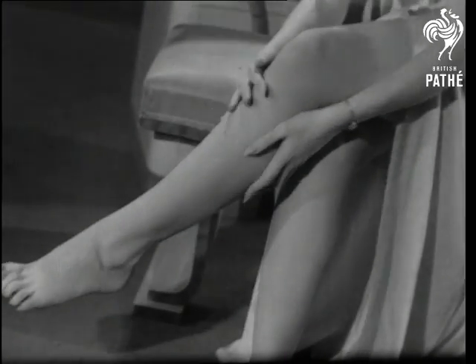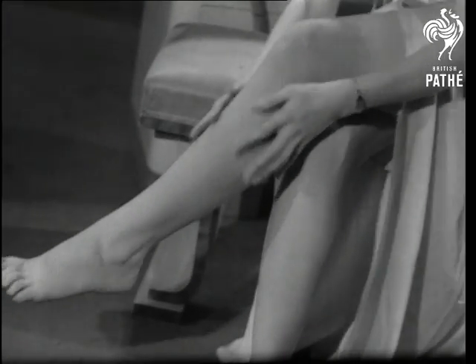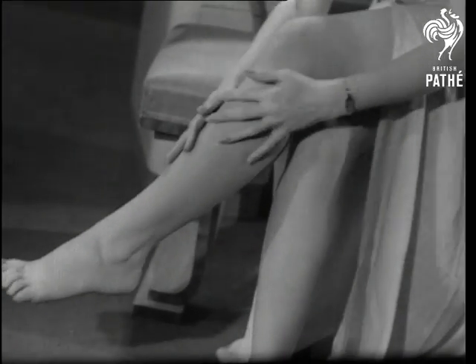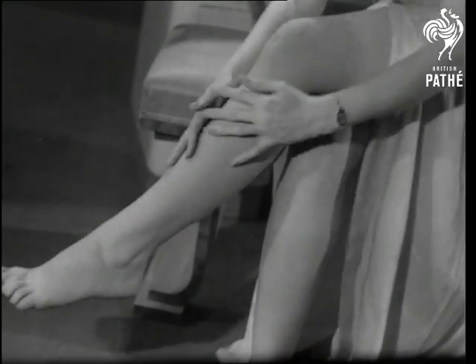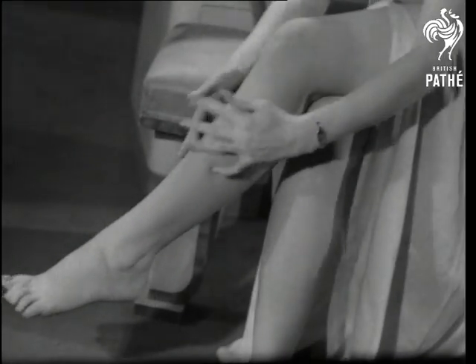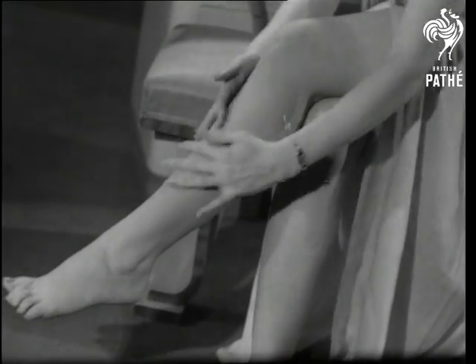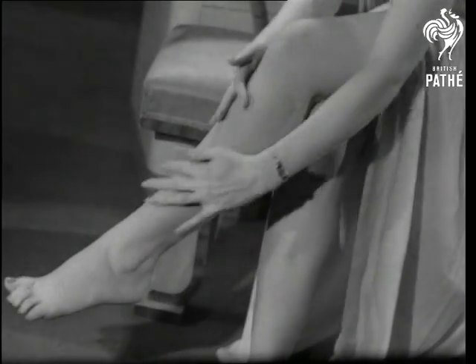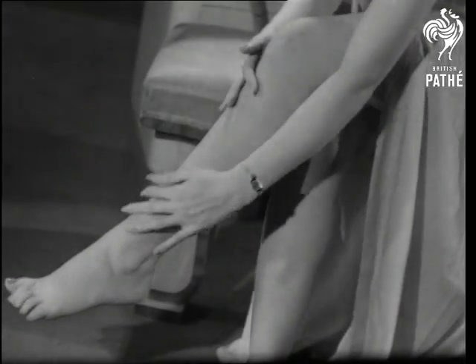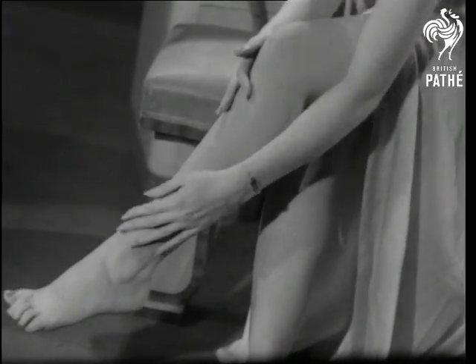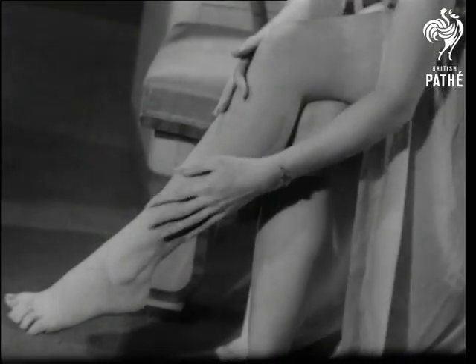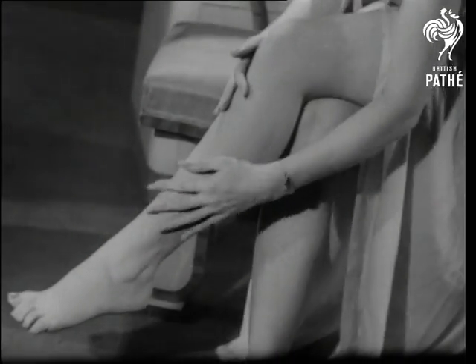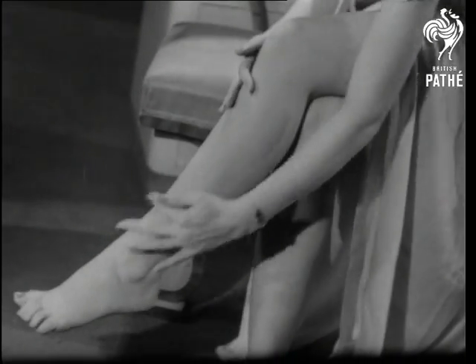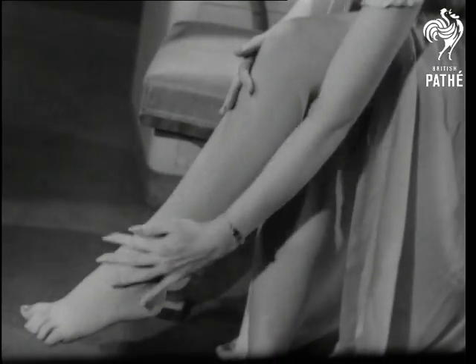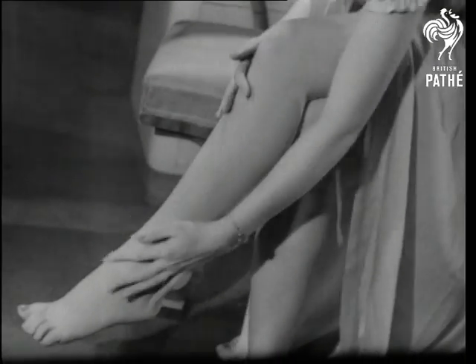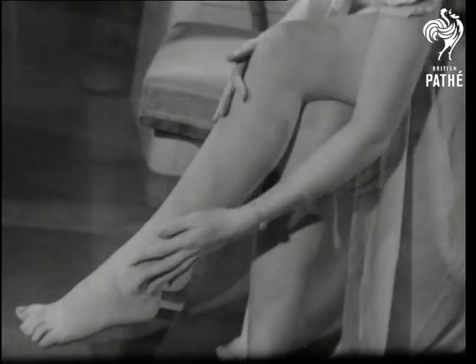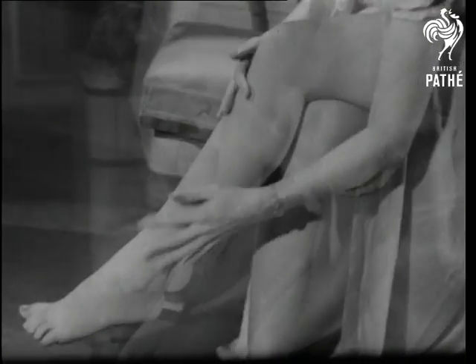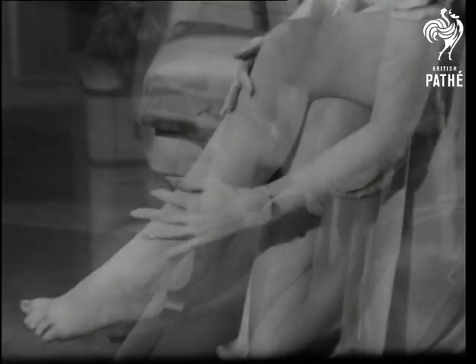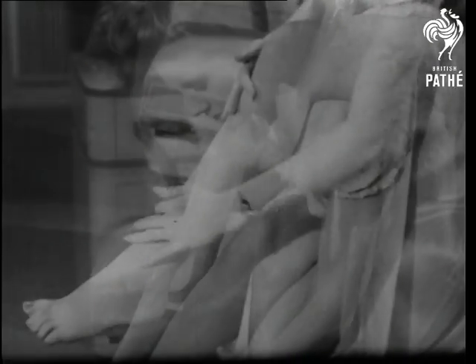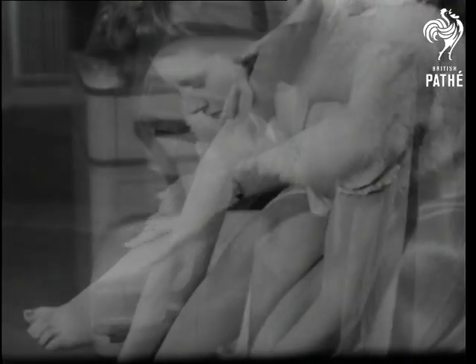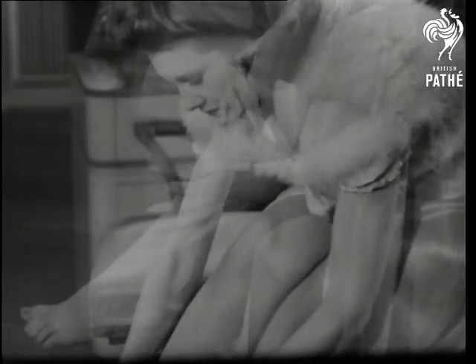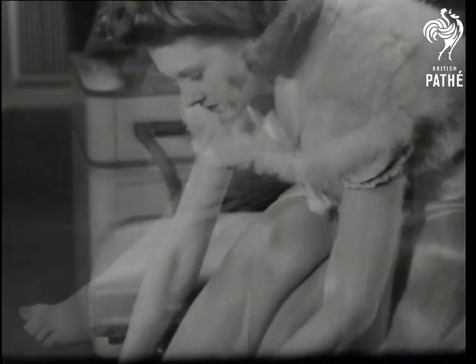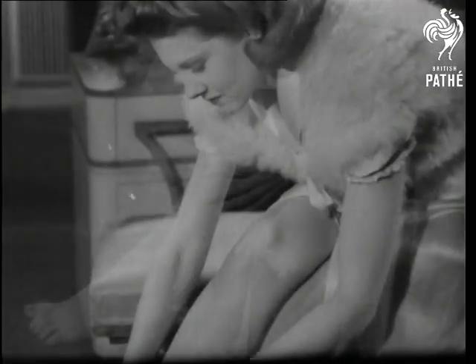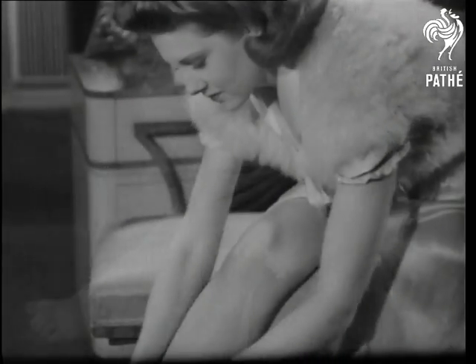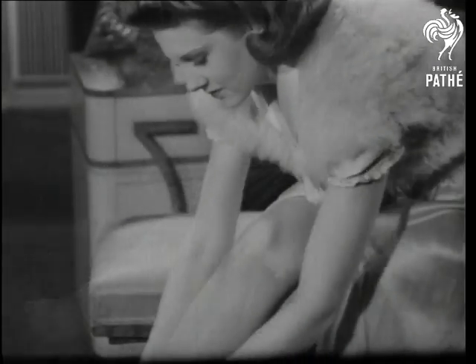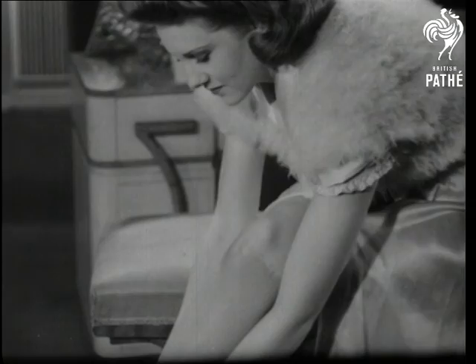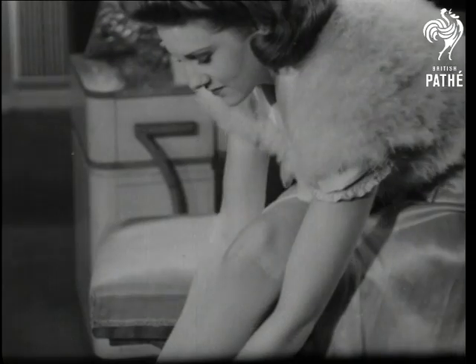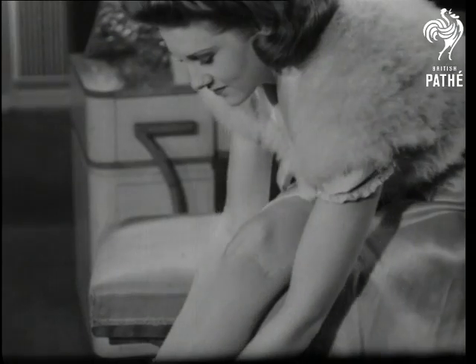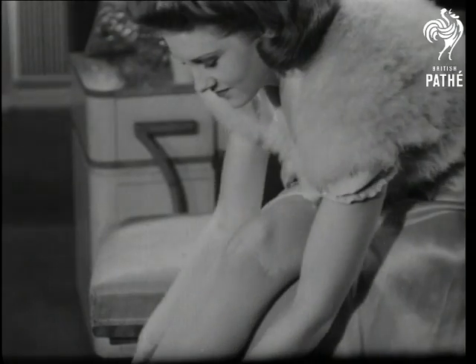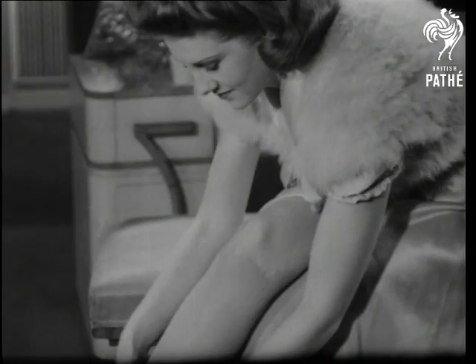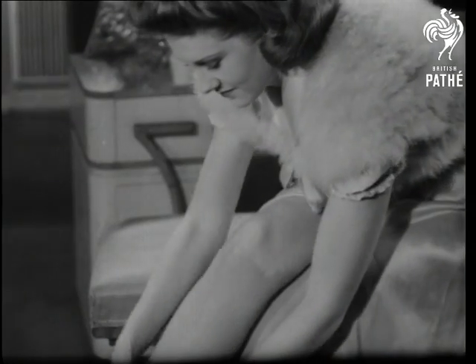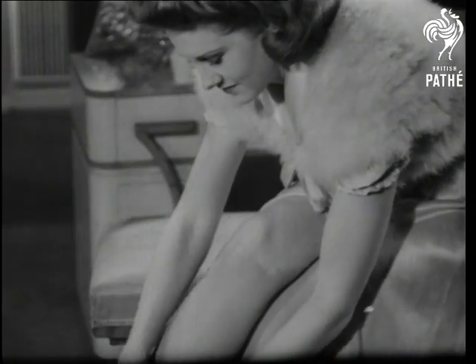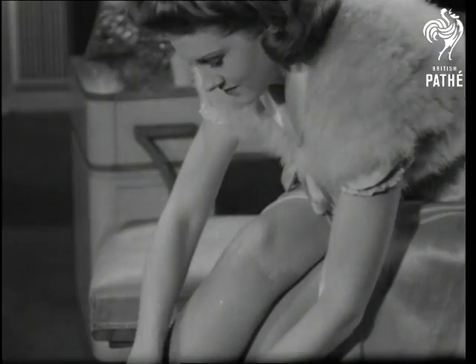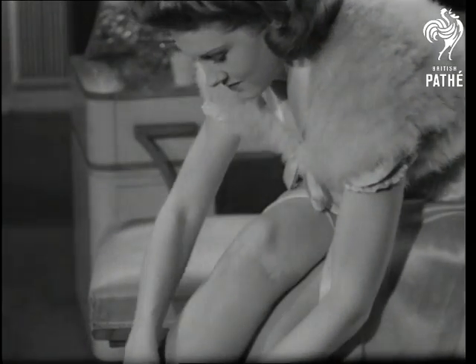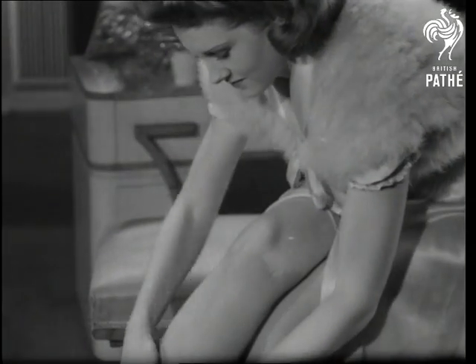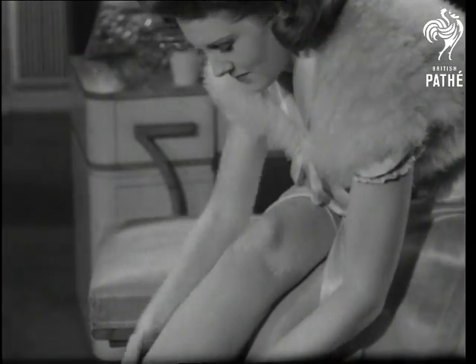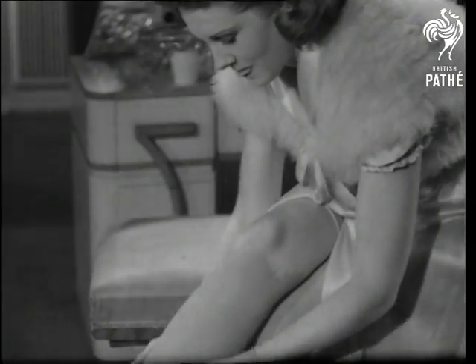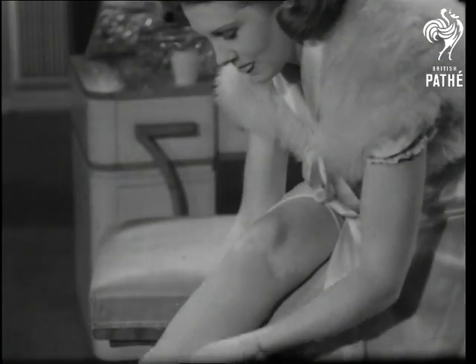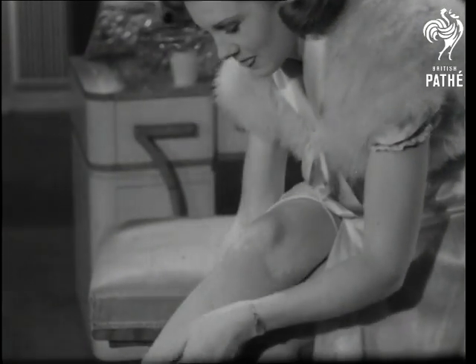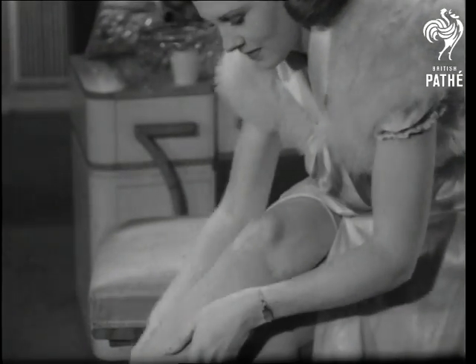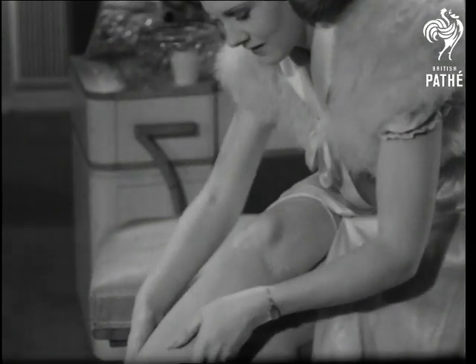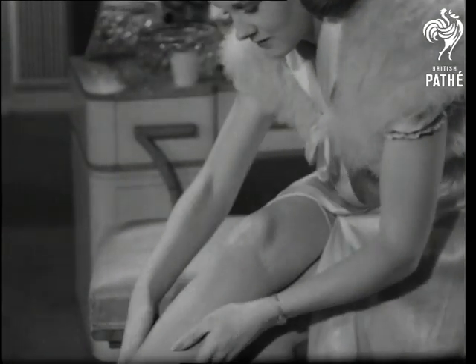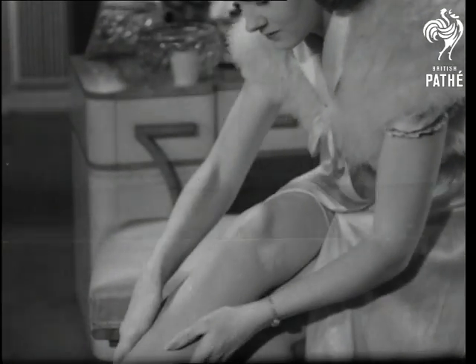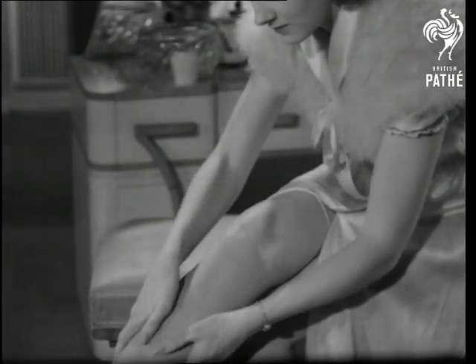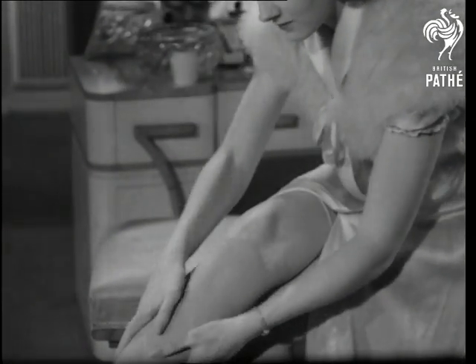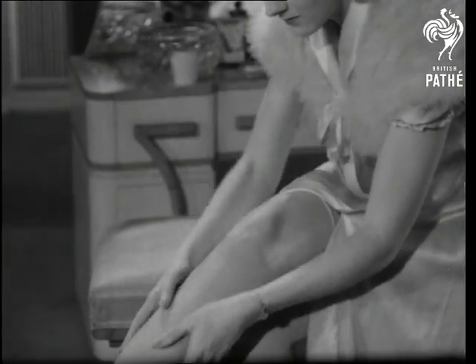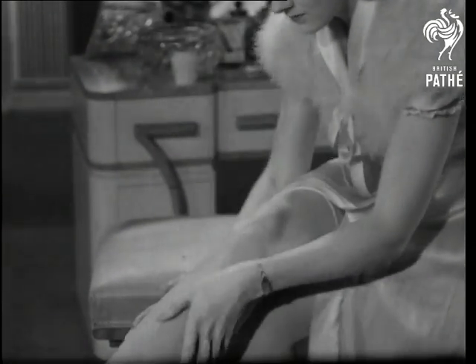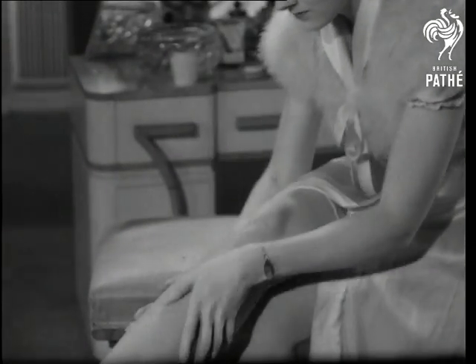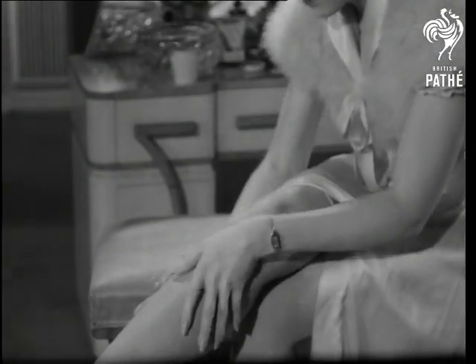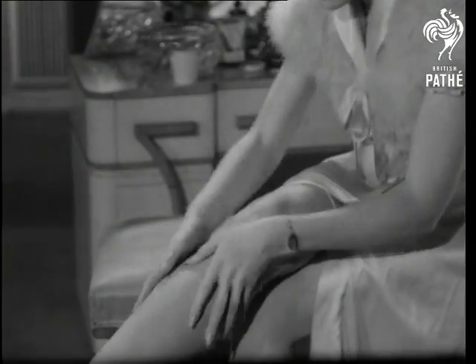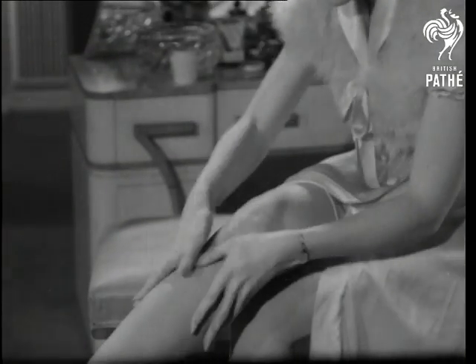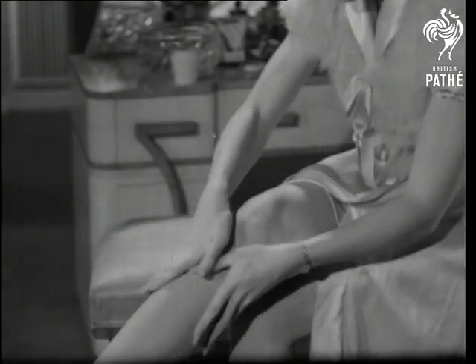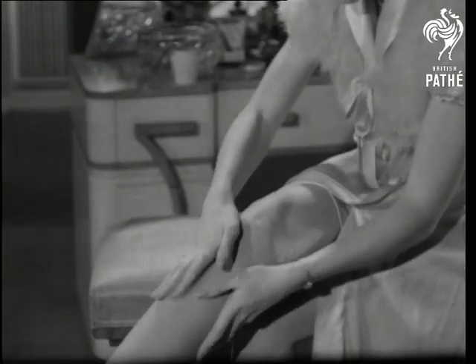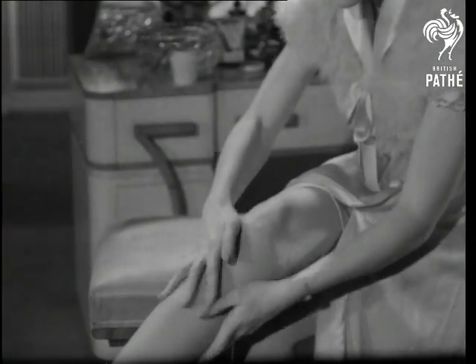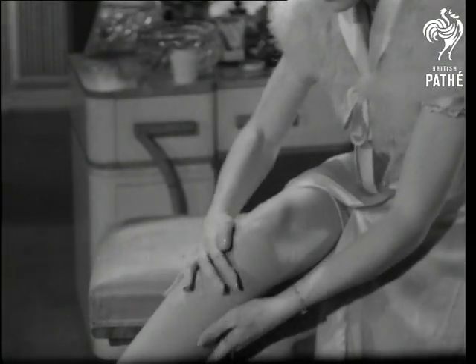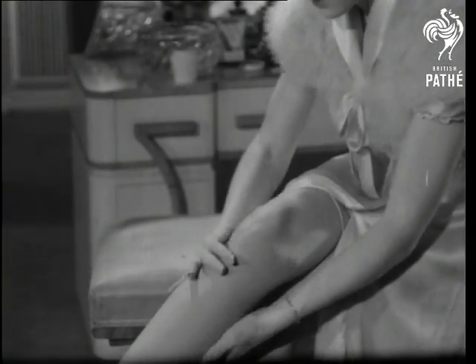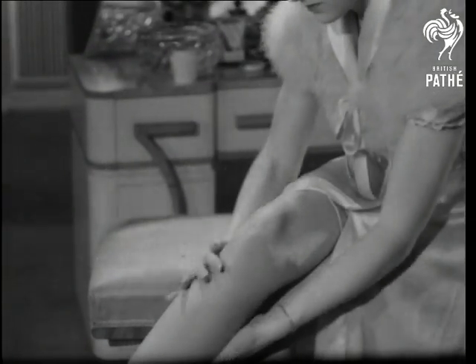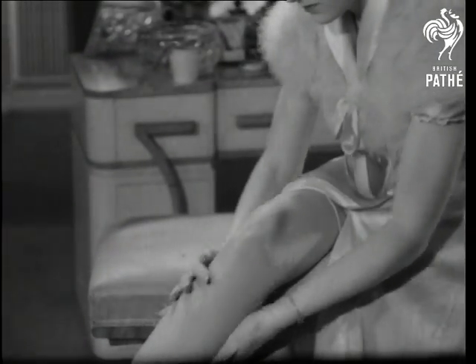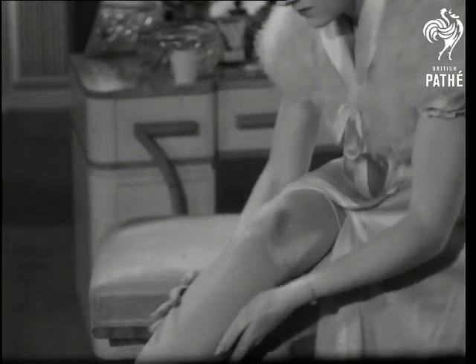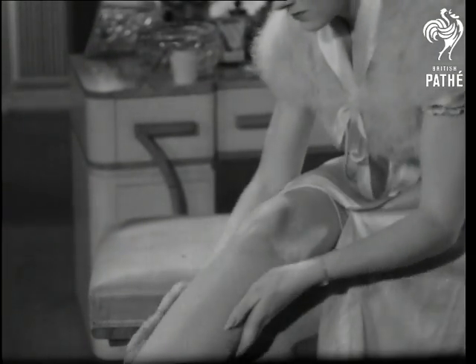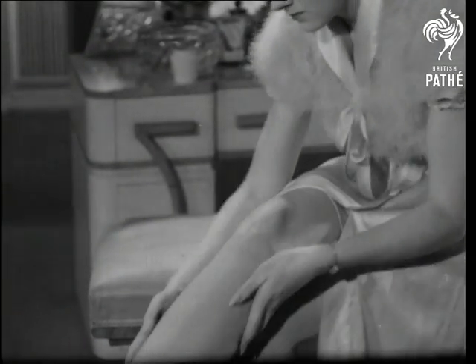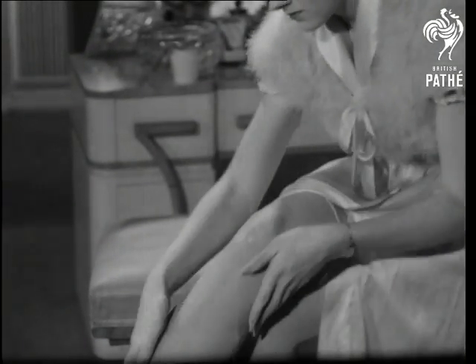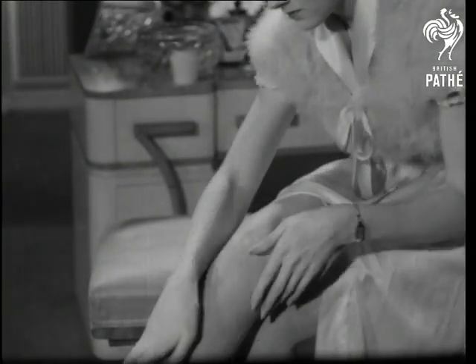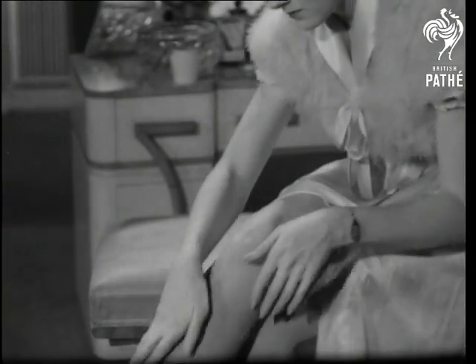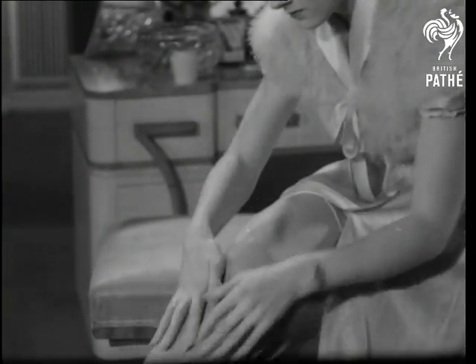Smoothly, gently and evenly, you put on your cream stockings. And in any shade to match the air raid shelter or the gas mask.